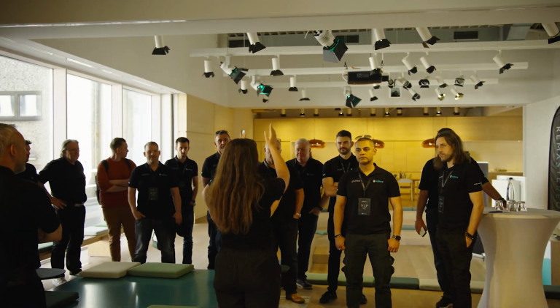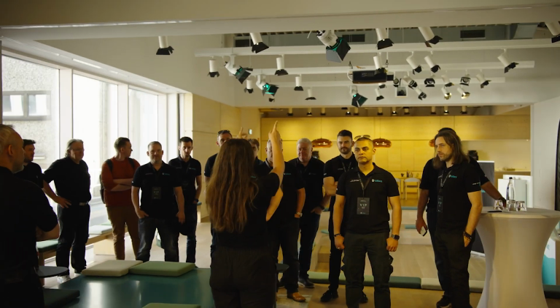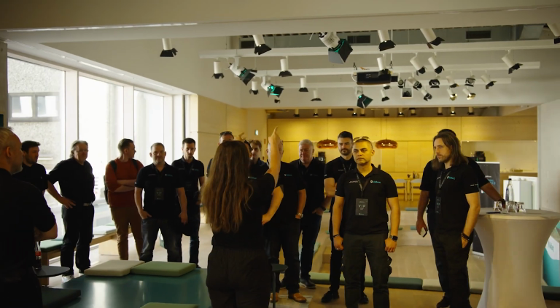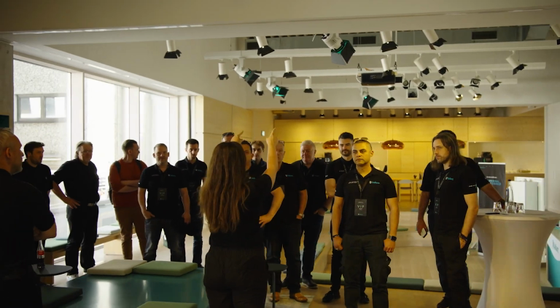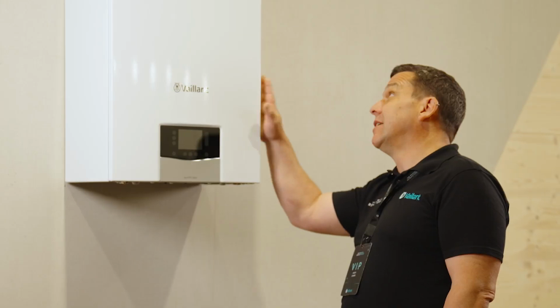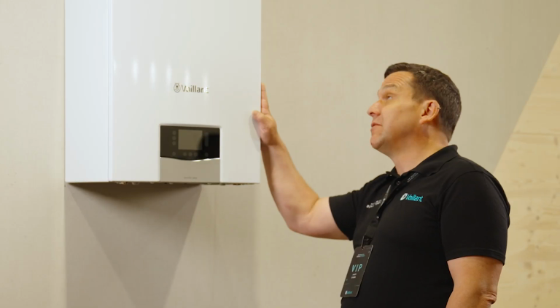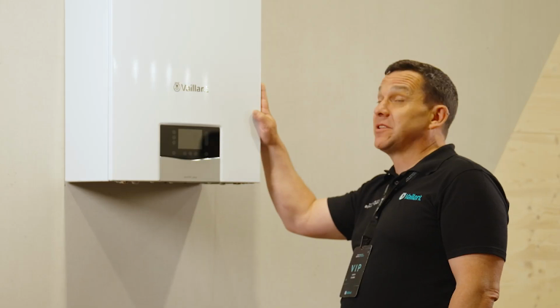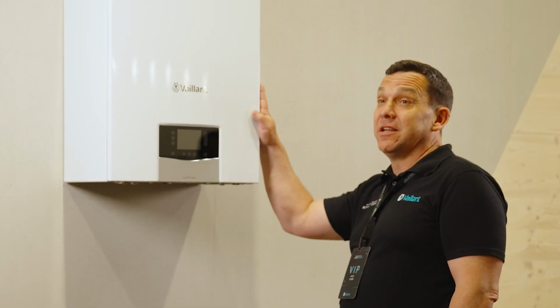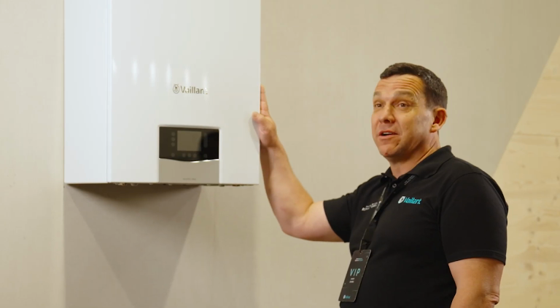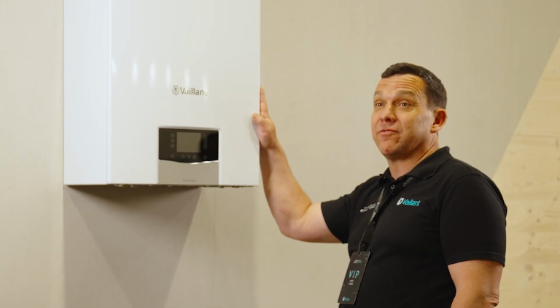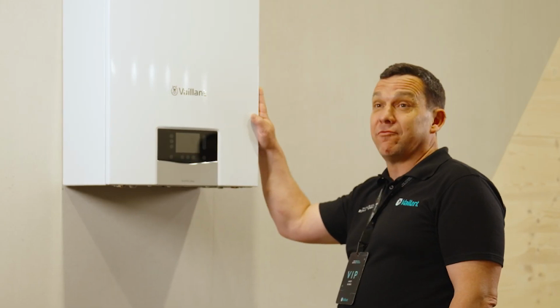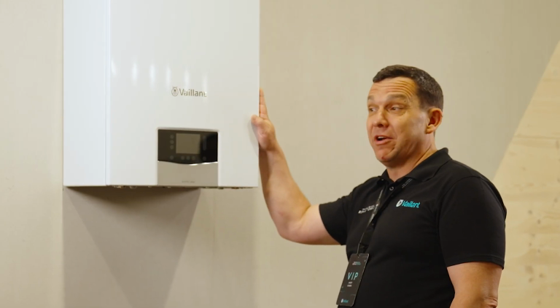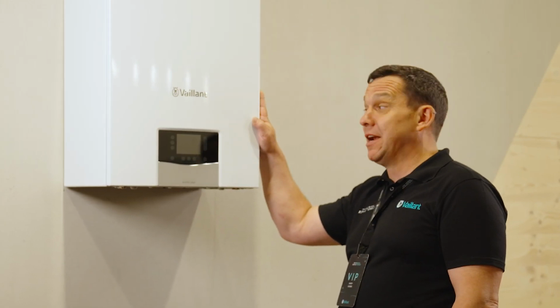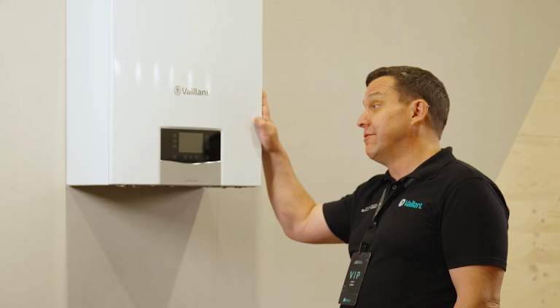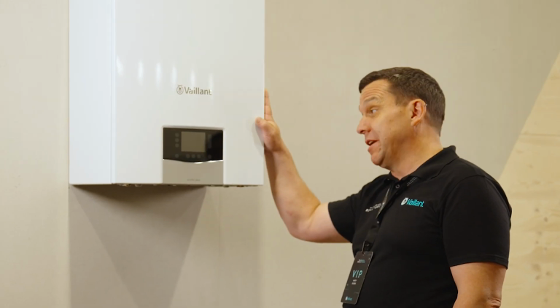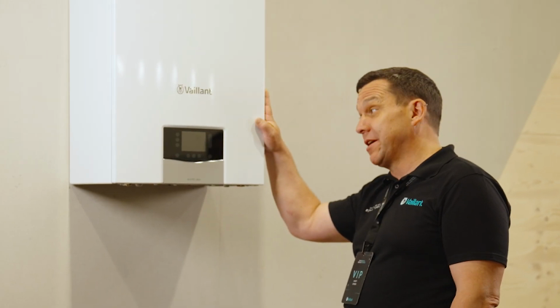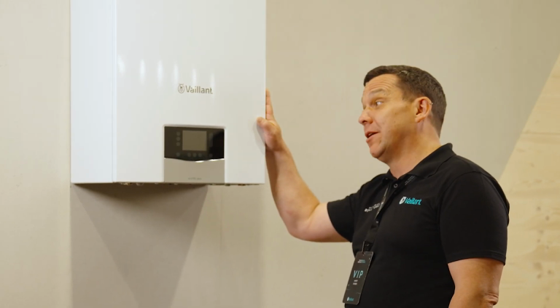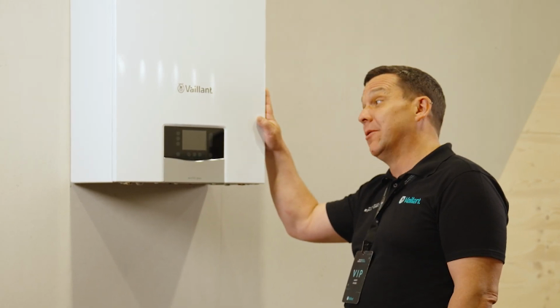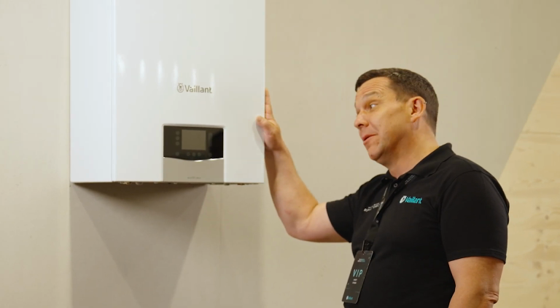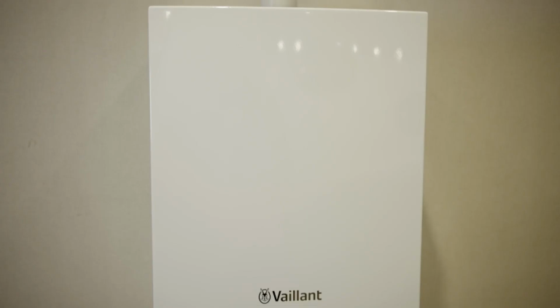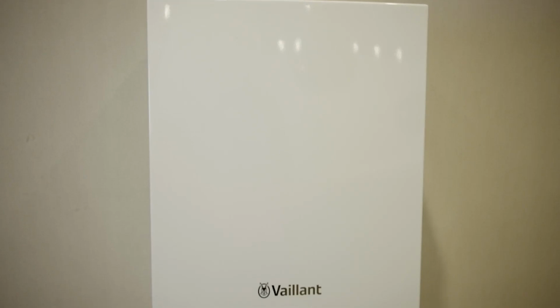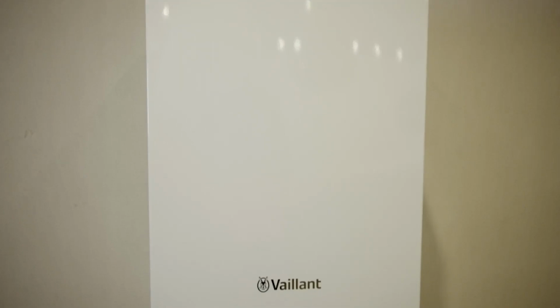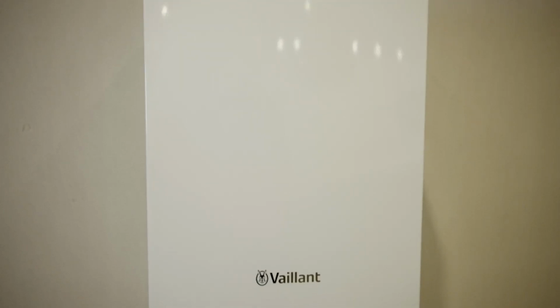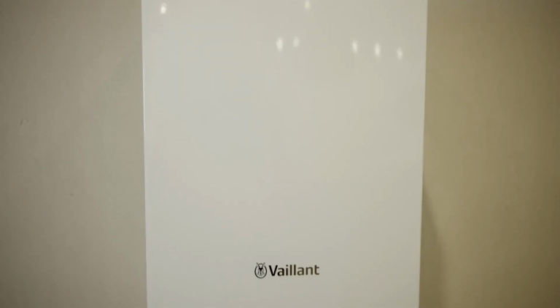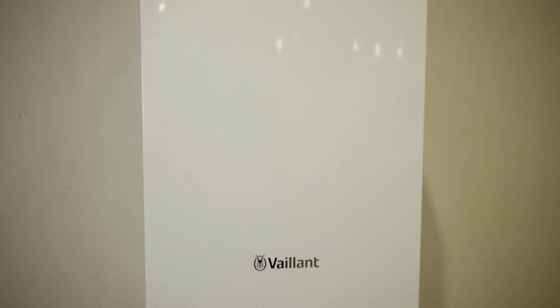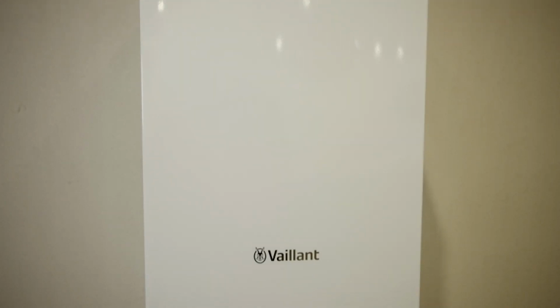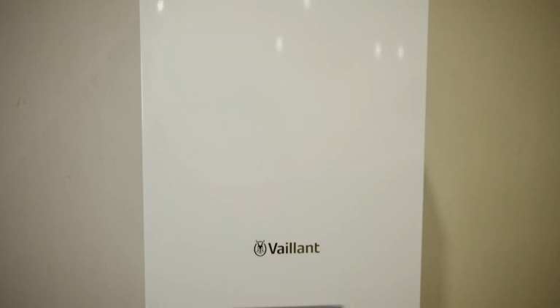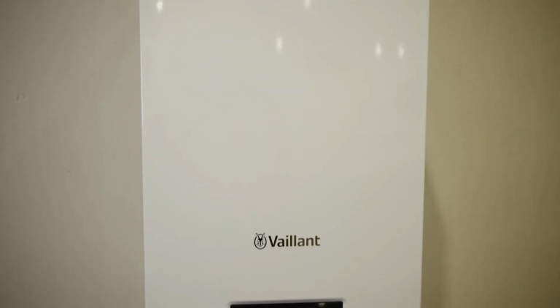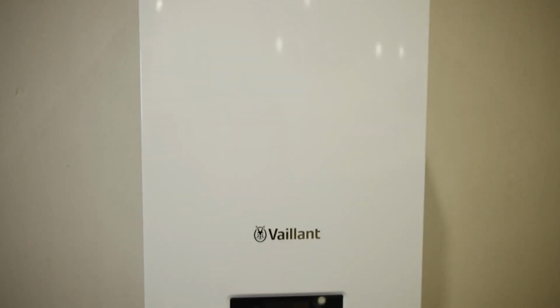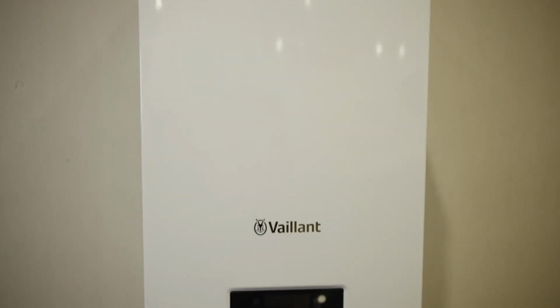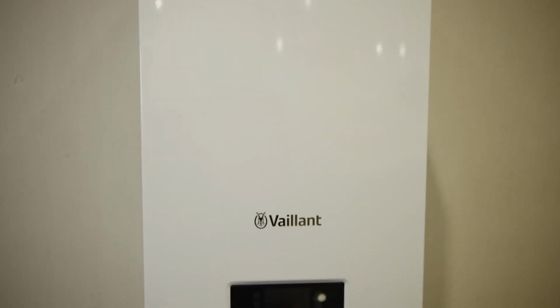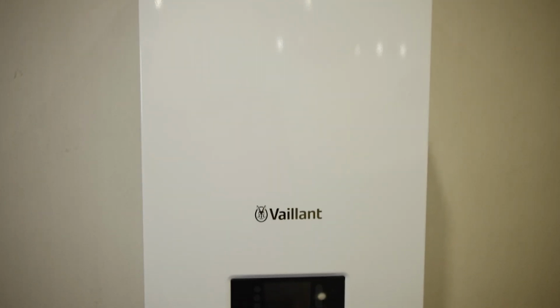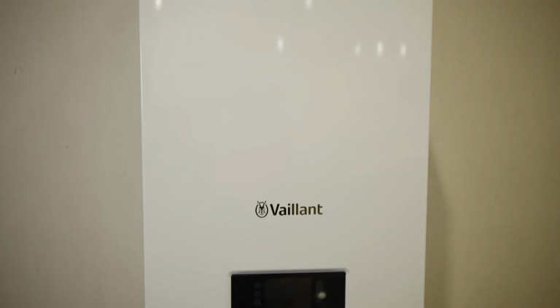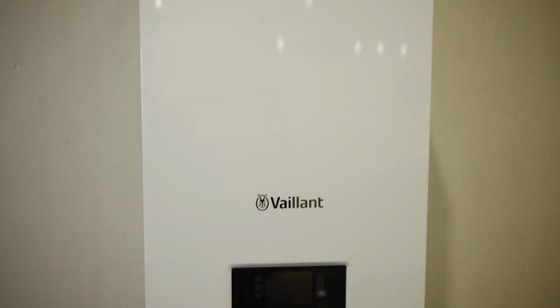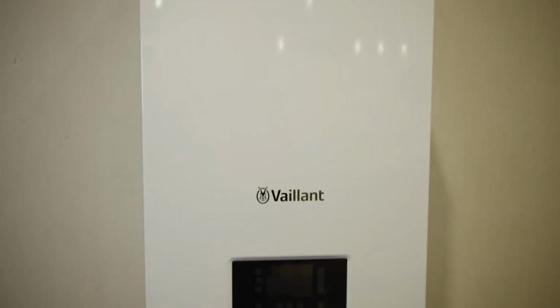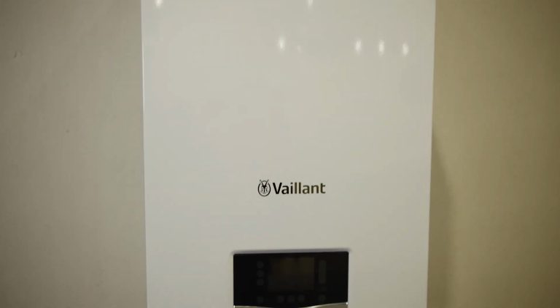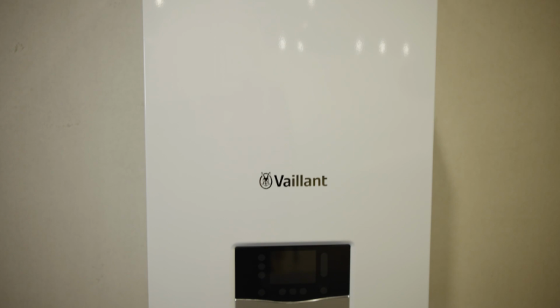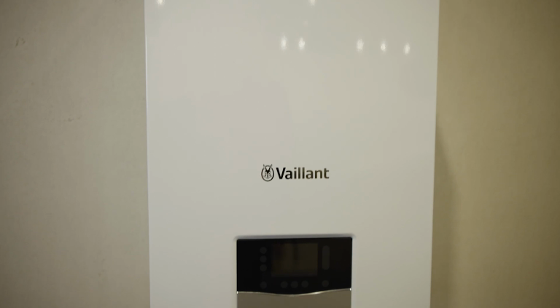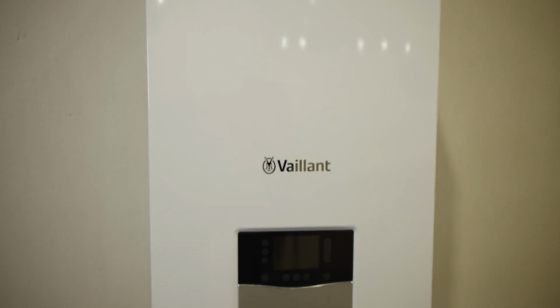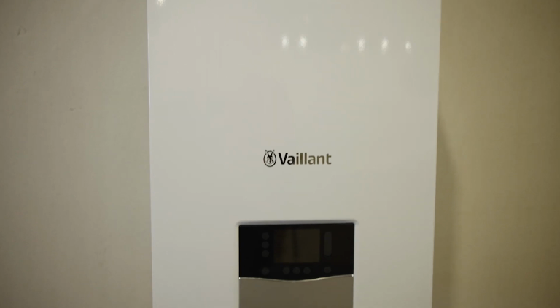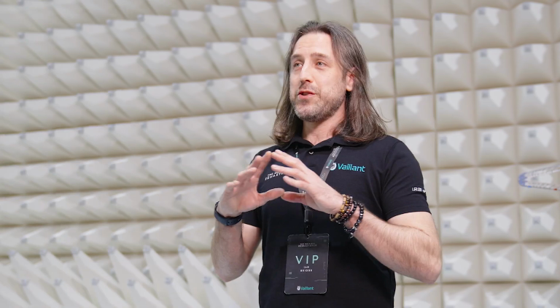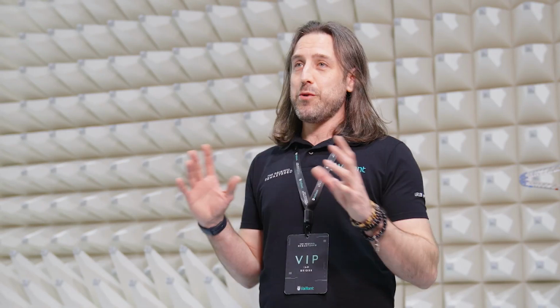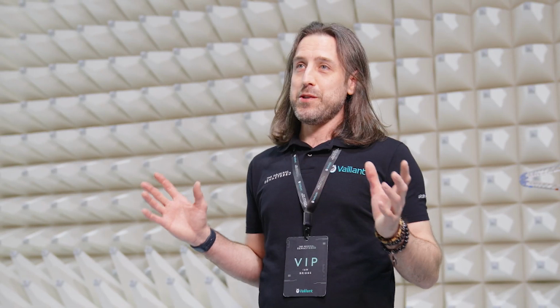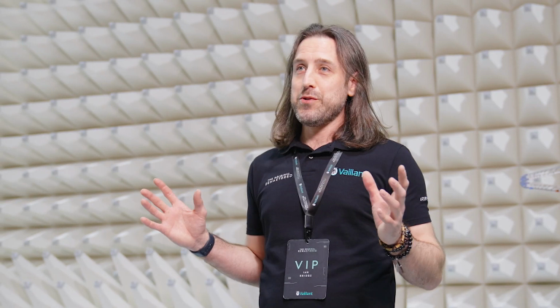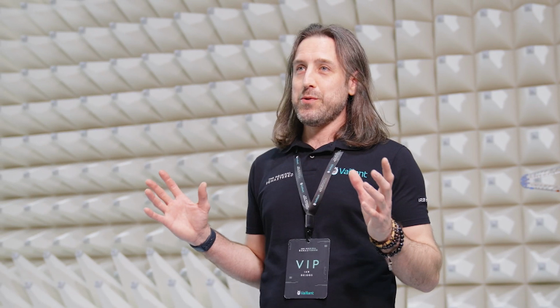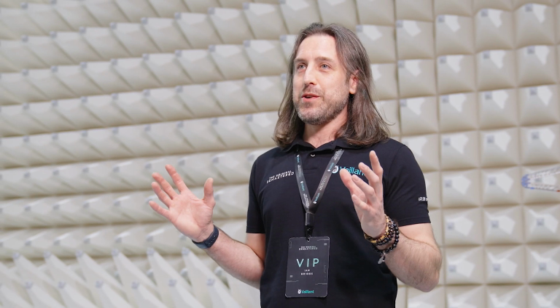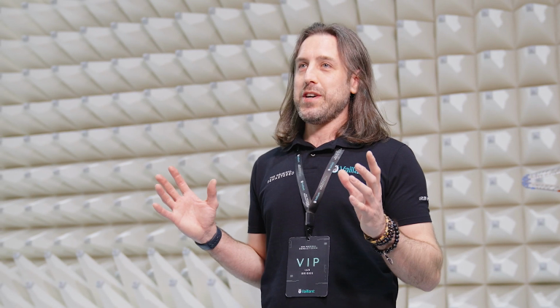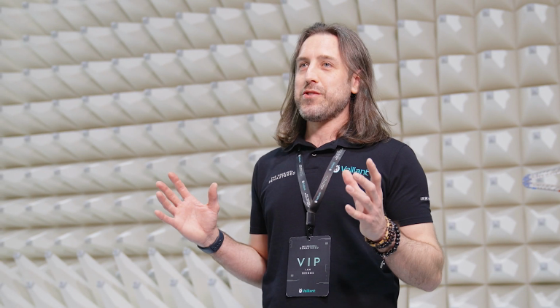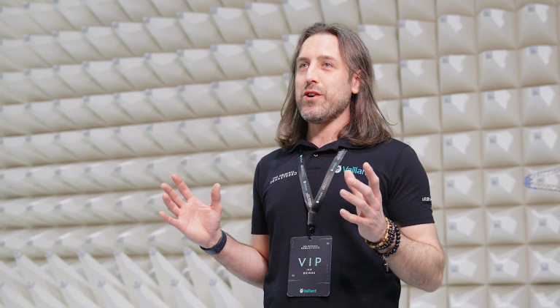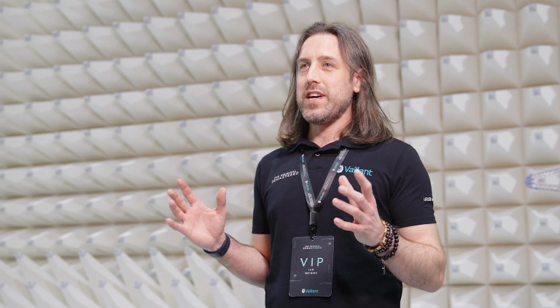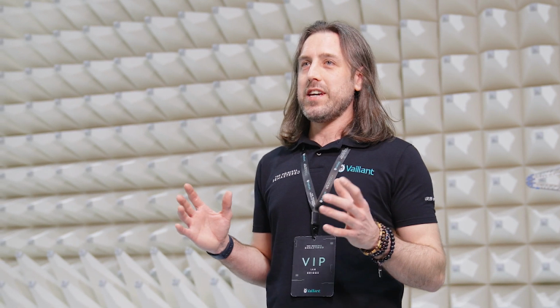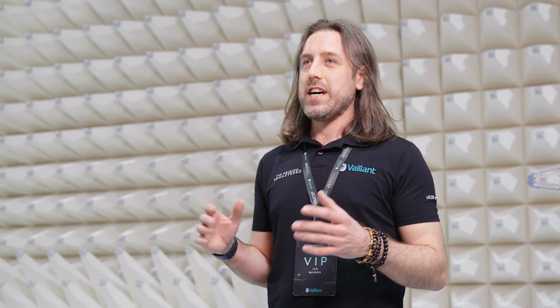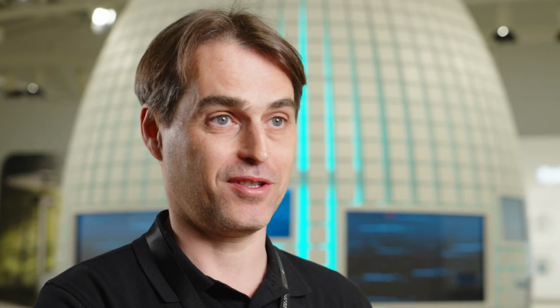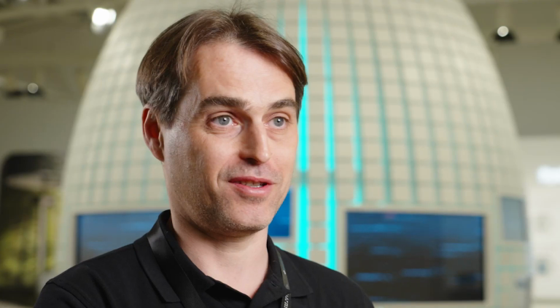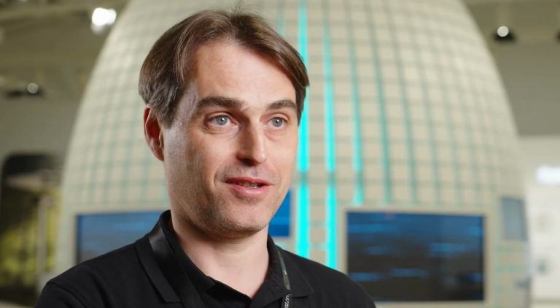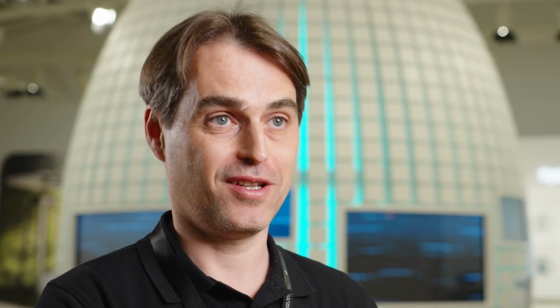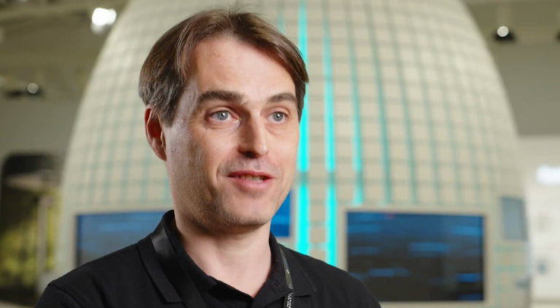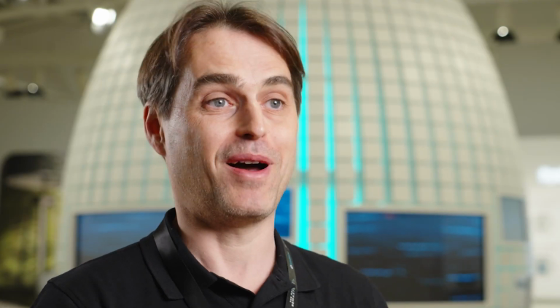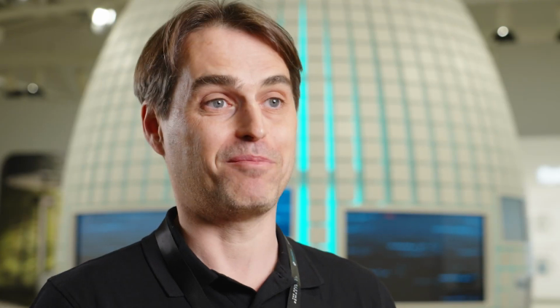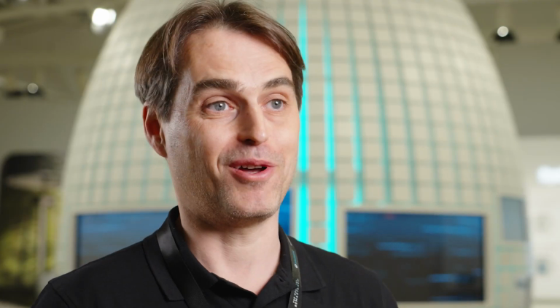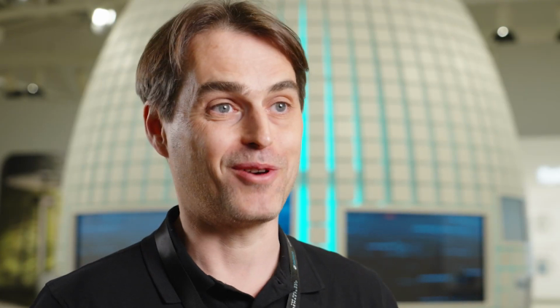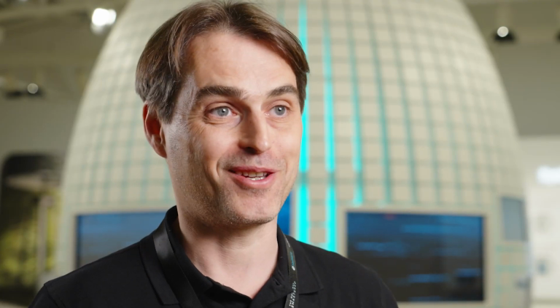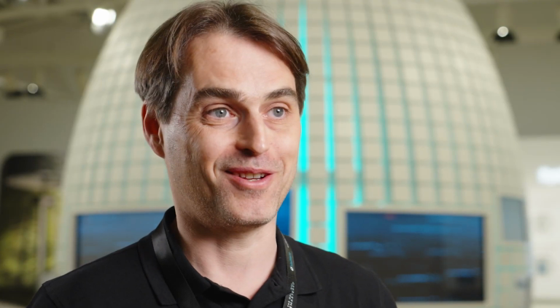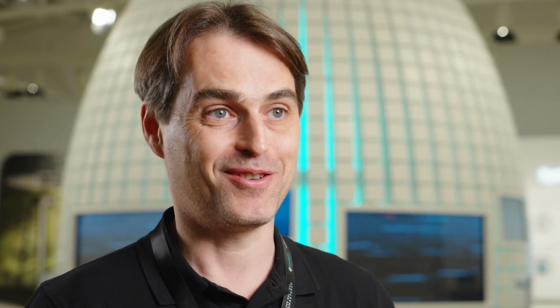It obviously looks really, really cool. It looks fabulous. It's absolutely phenomenal what they've got here. It's mind-blowing, you know.